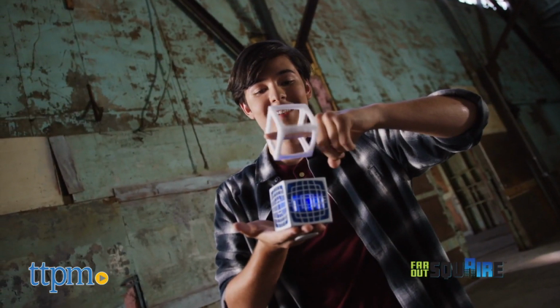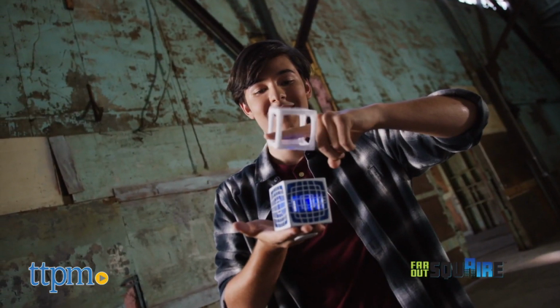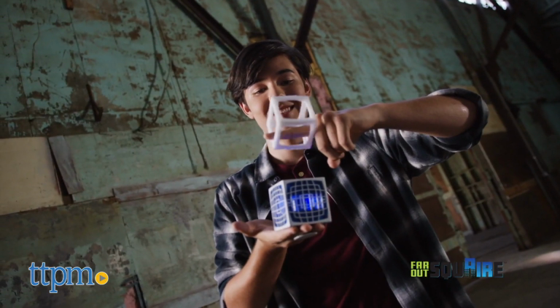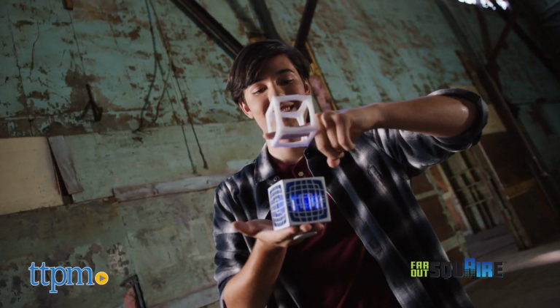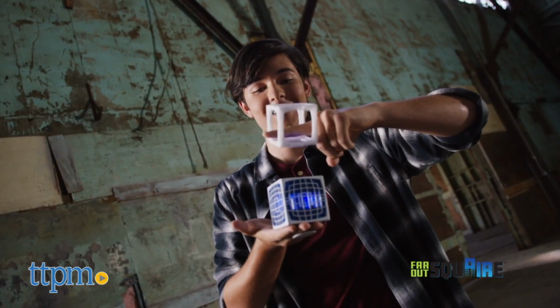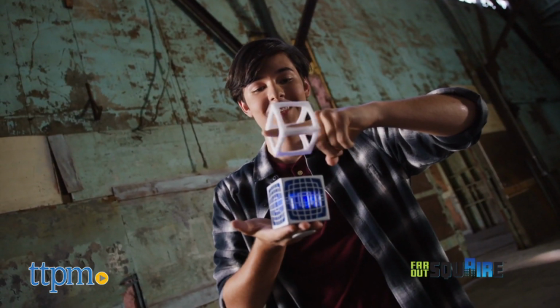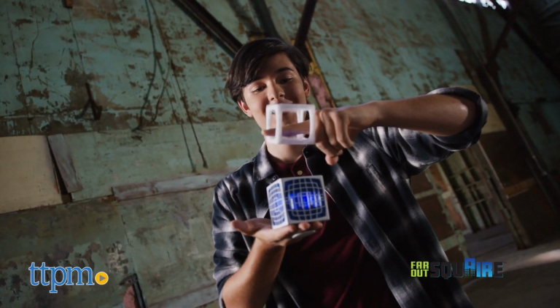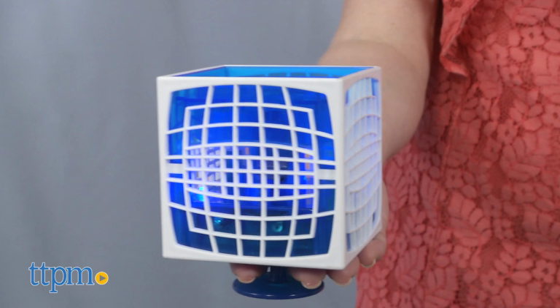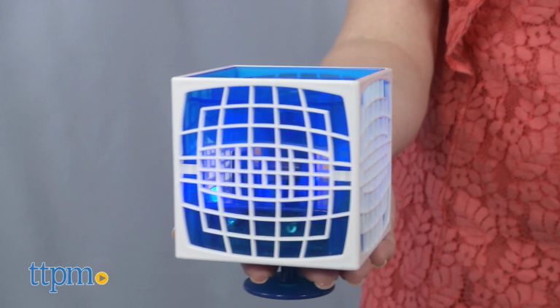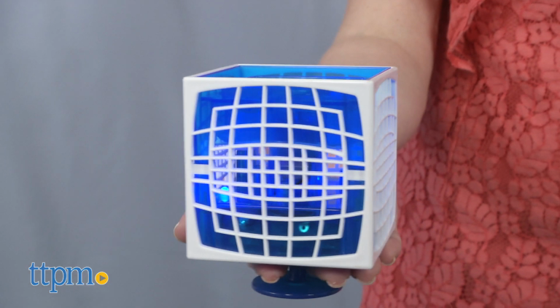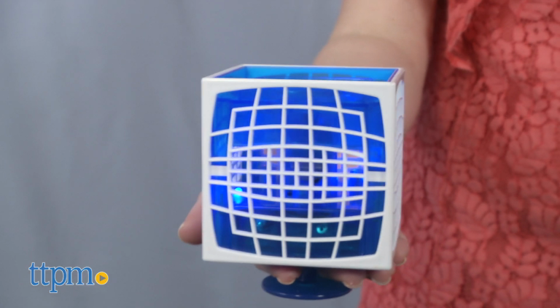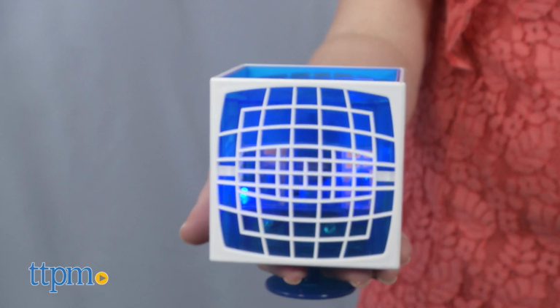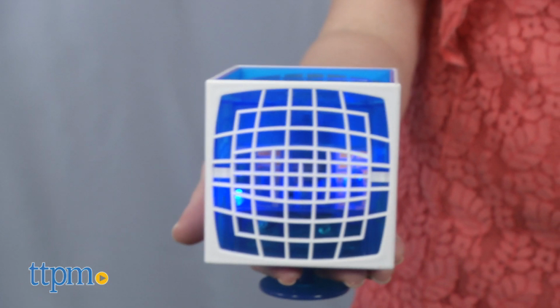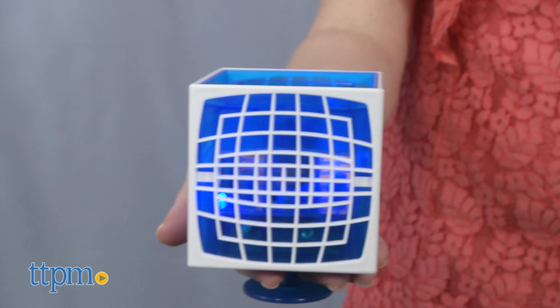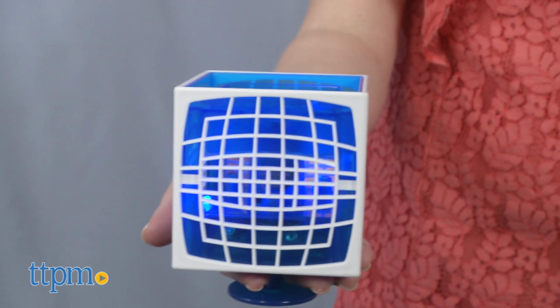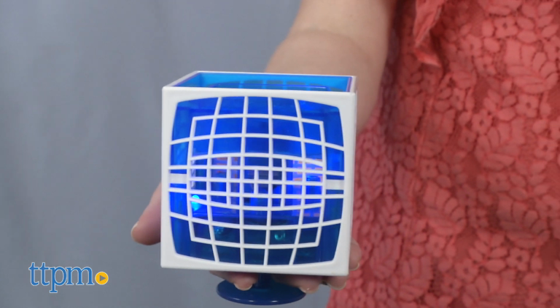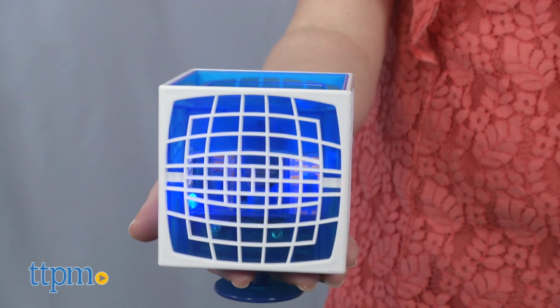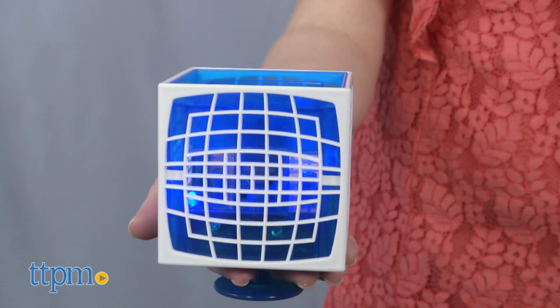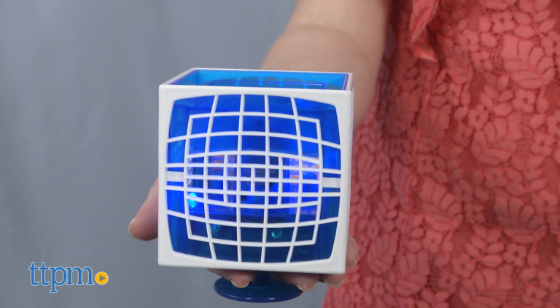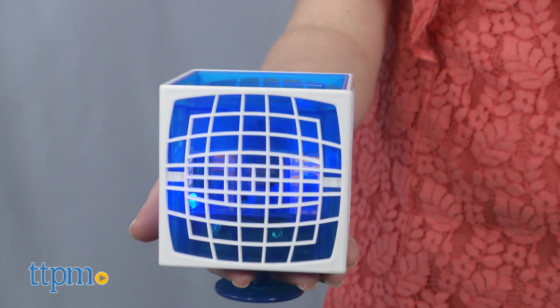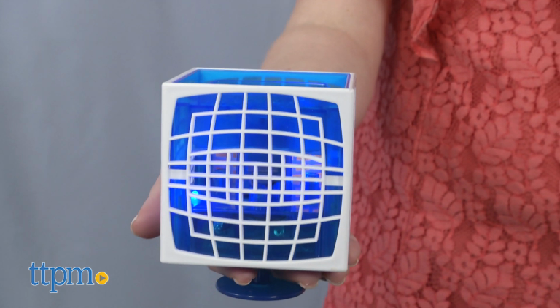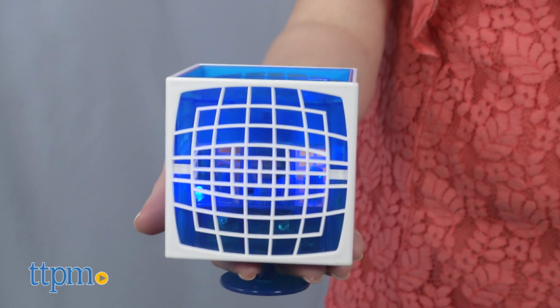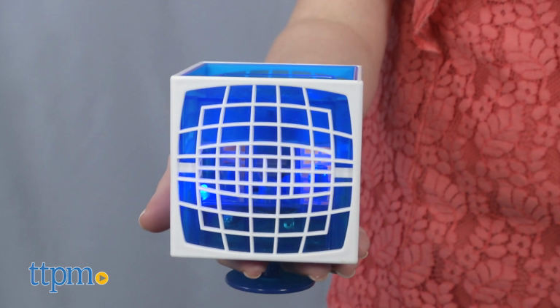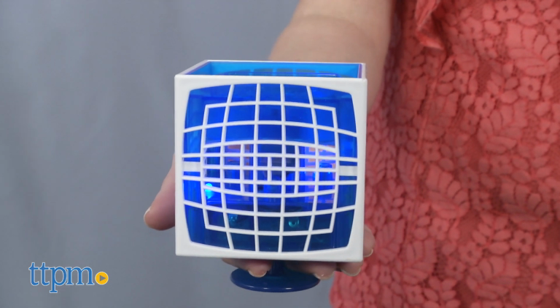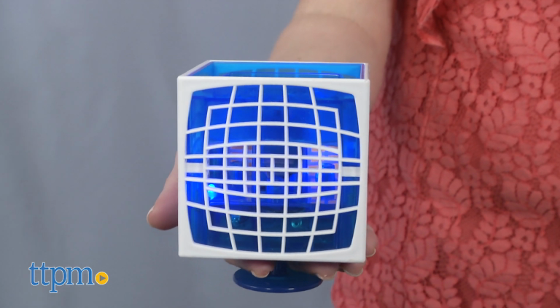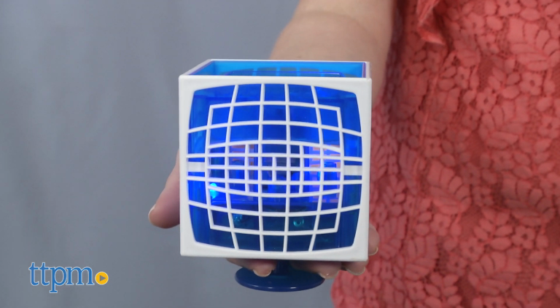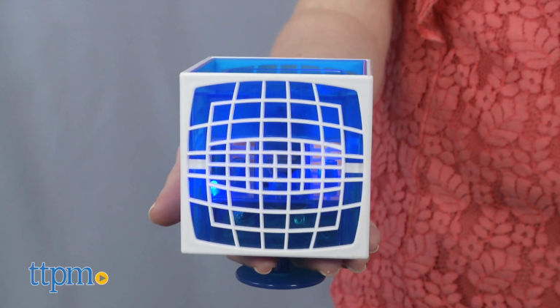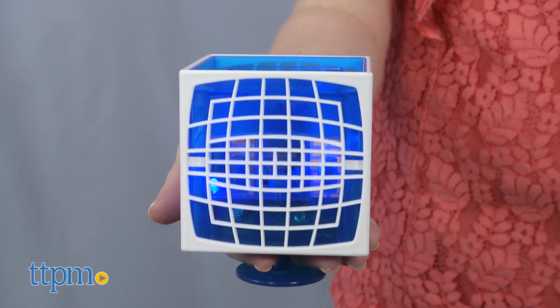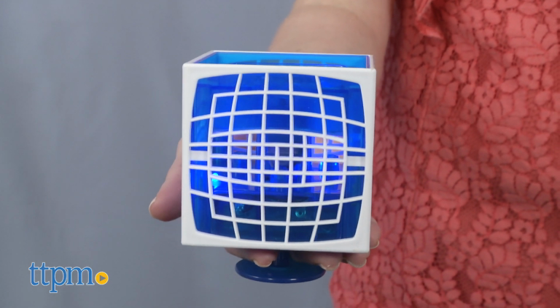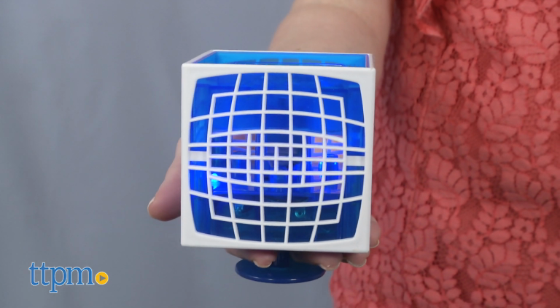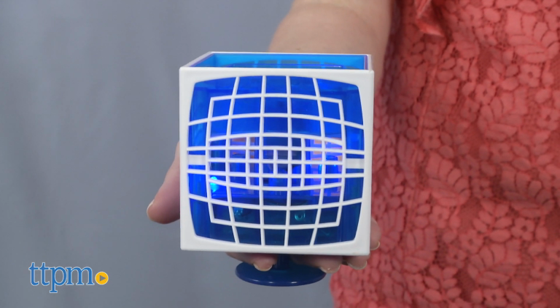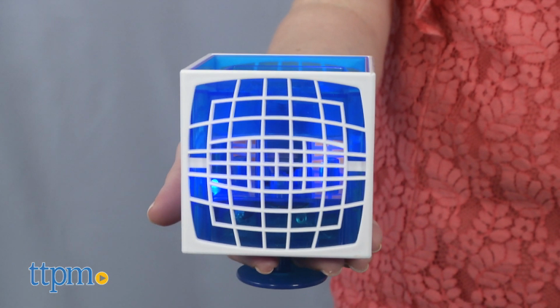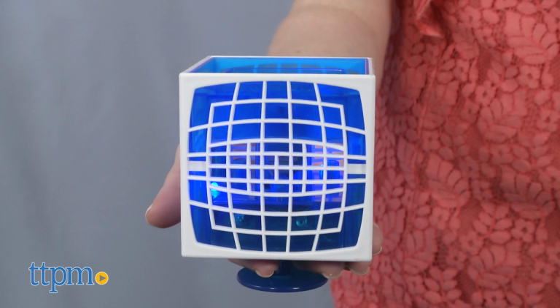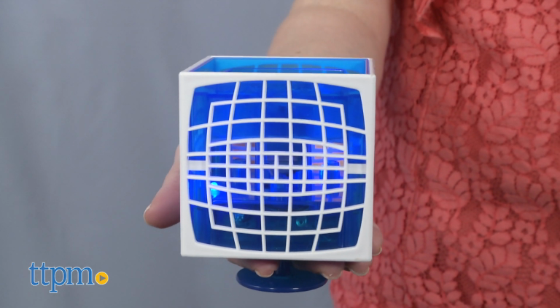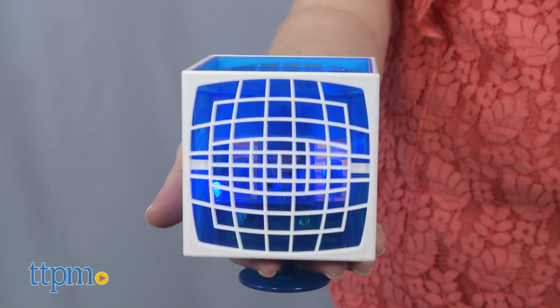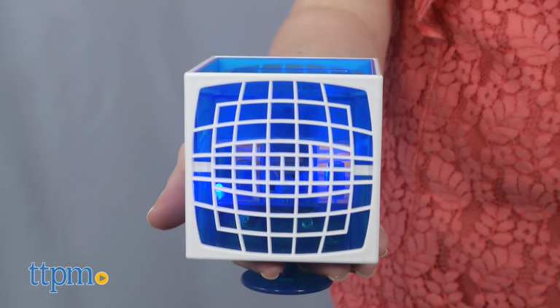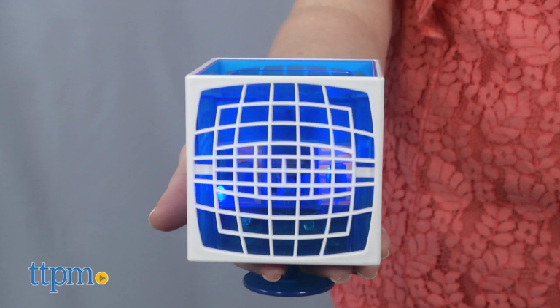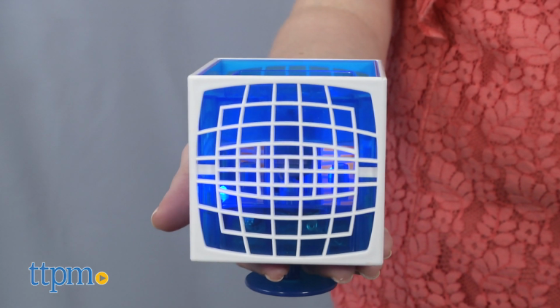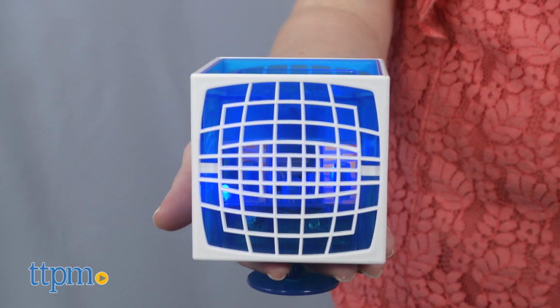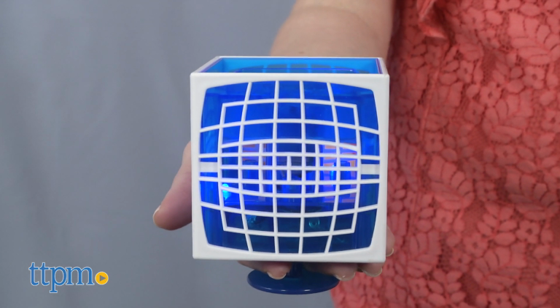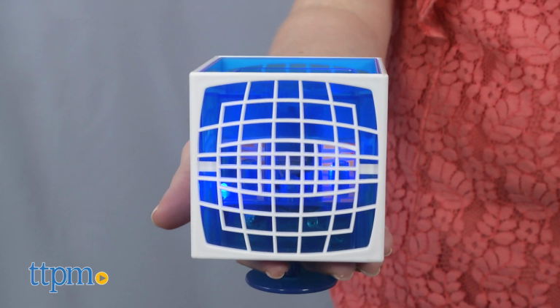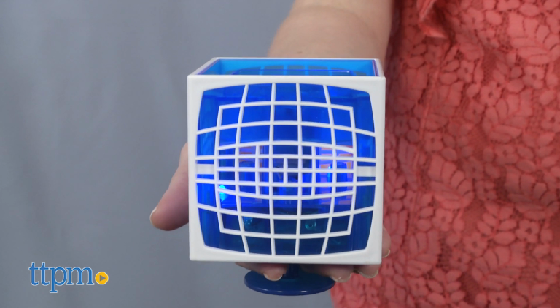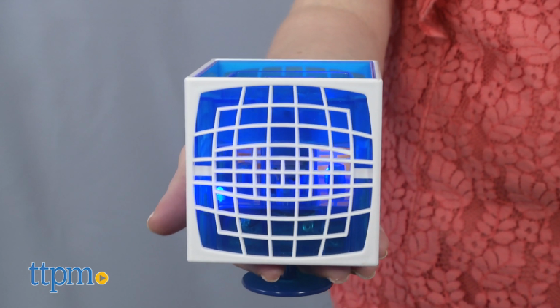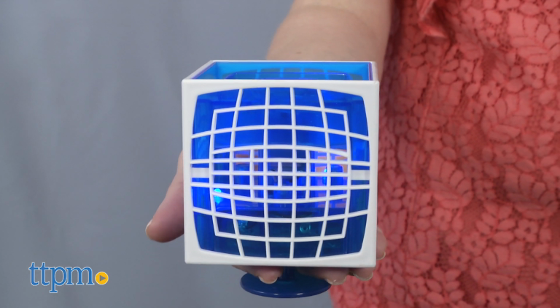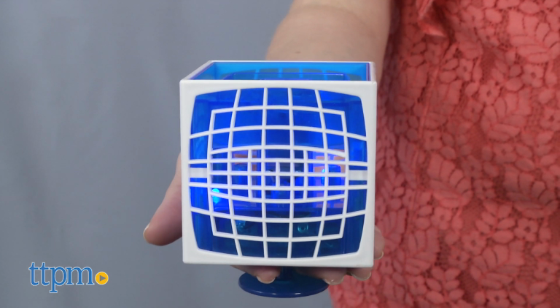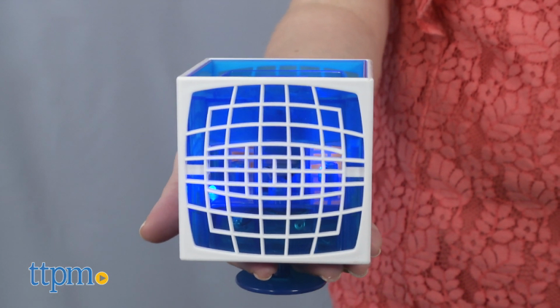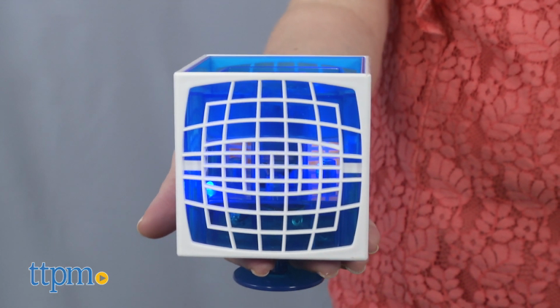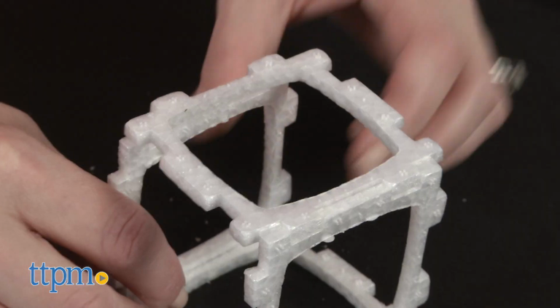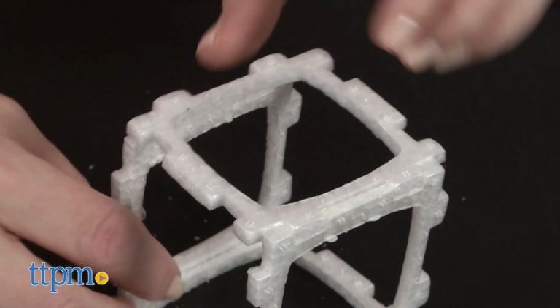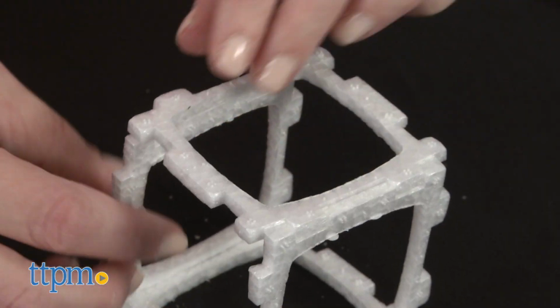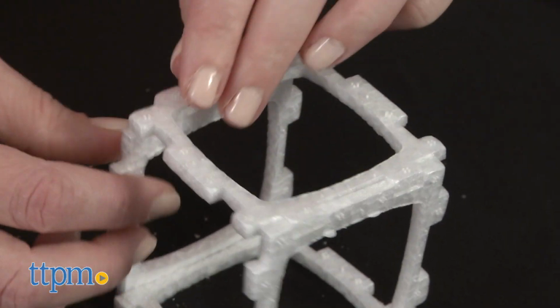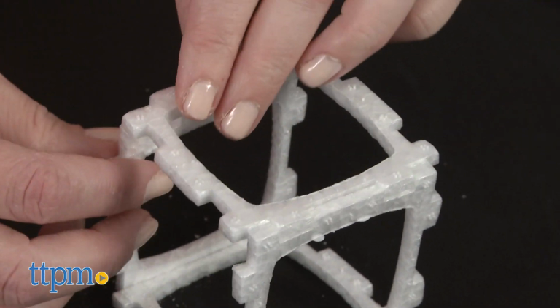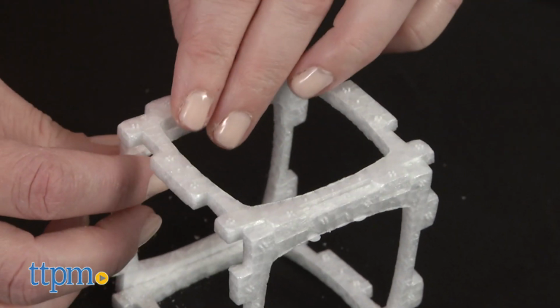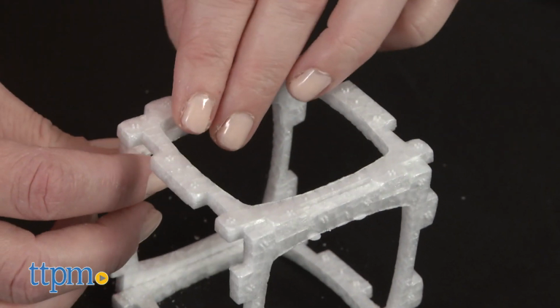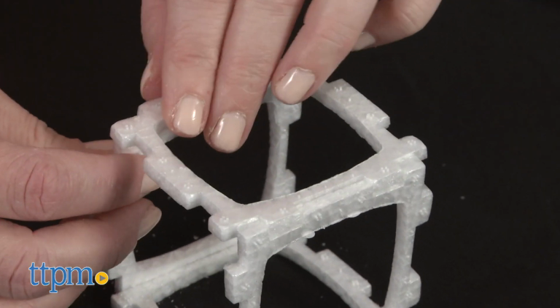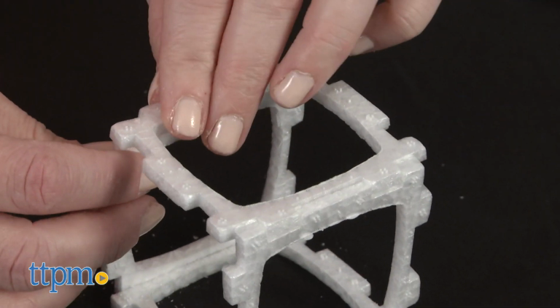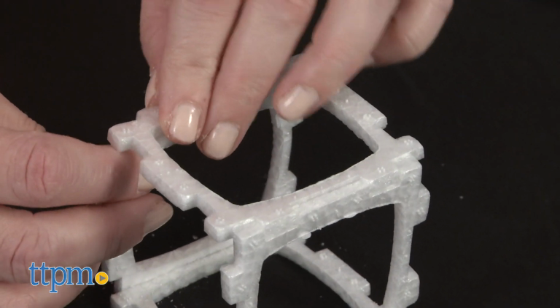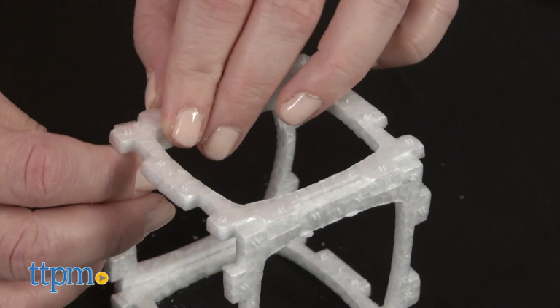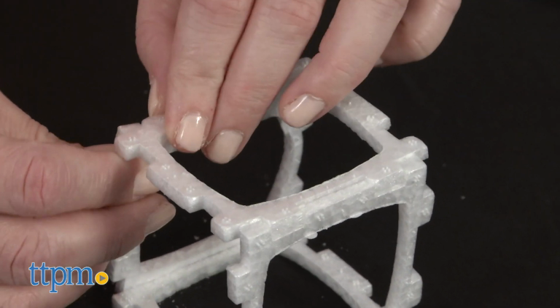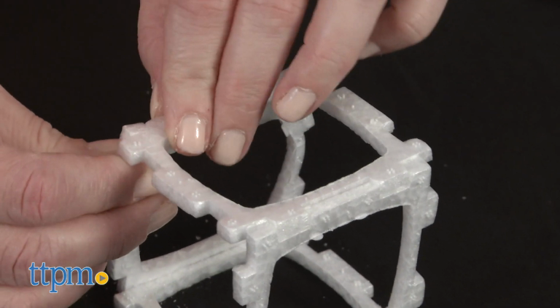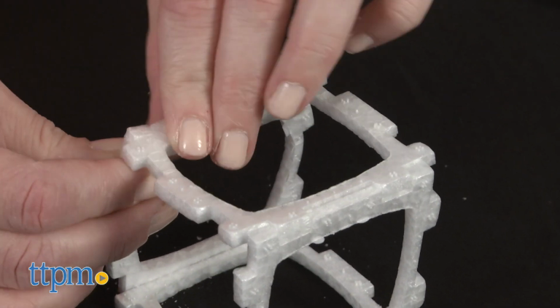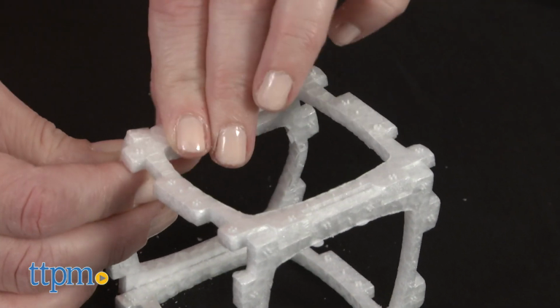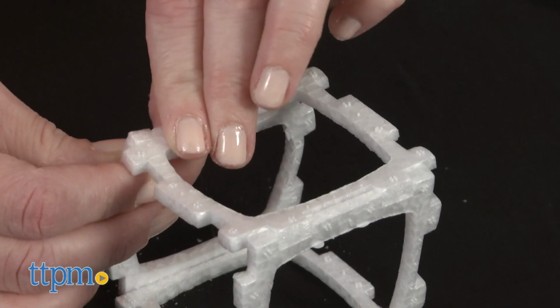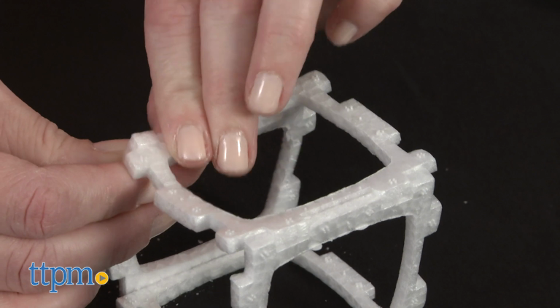In terms of assembly, you need to insert three double-A batteries, which are not included, and put together the foam cube. An extra cube is included.